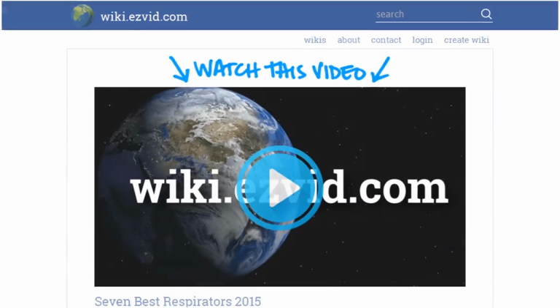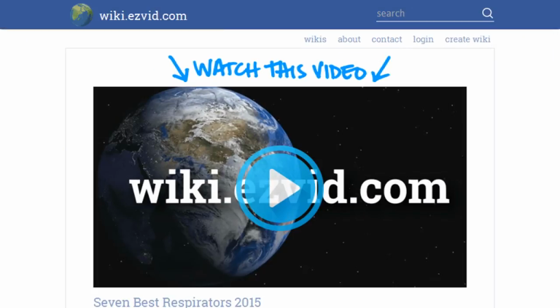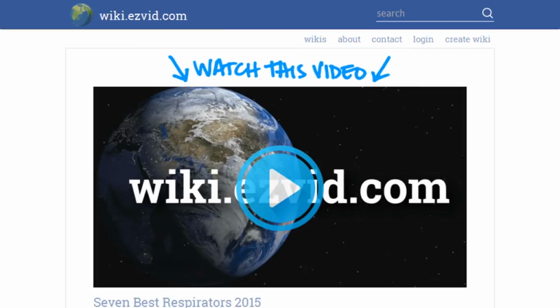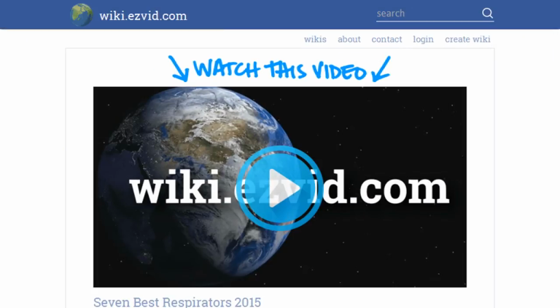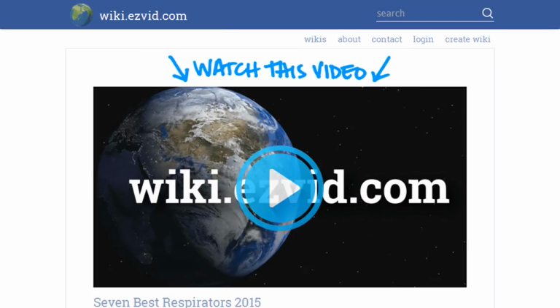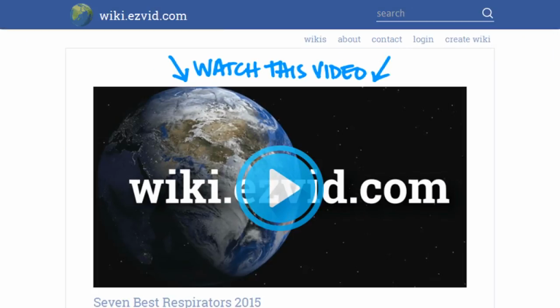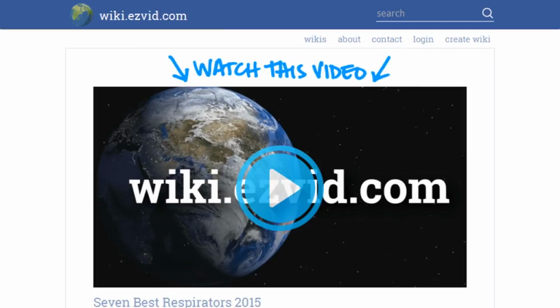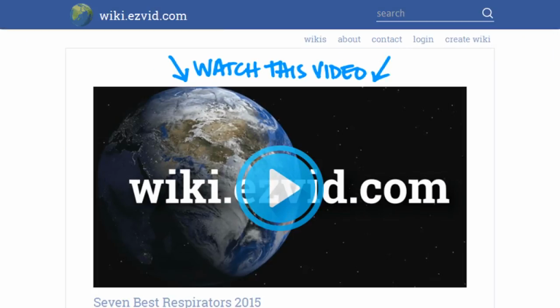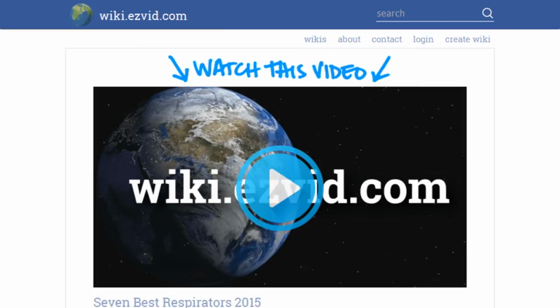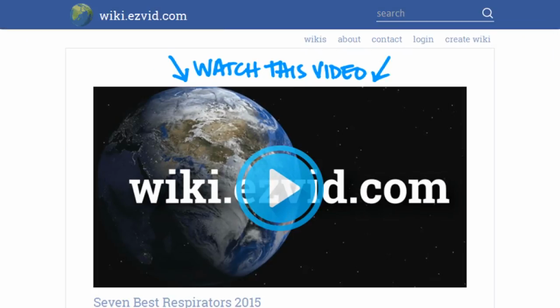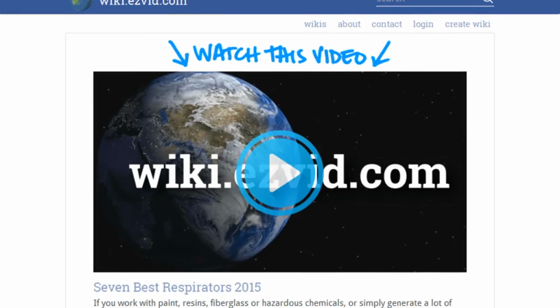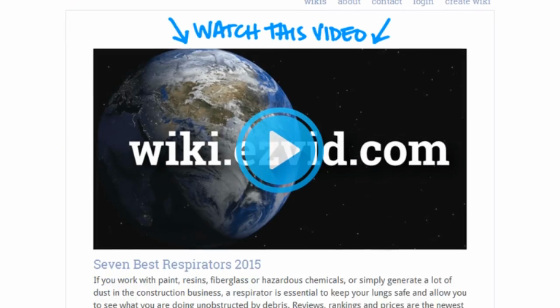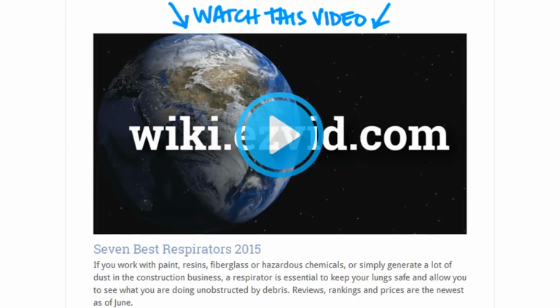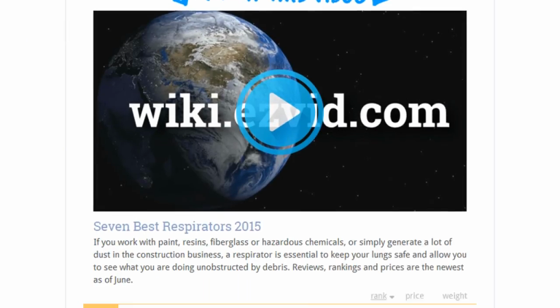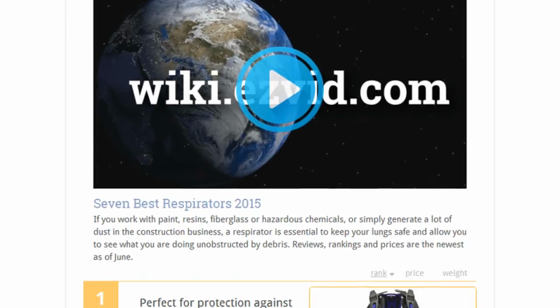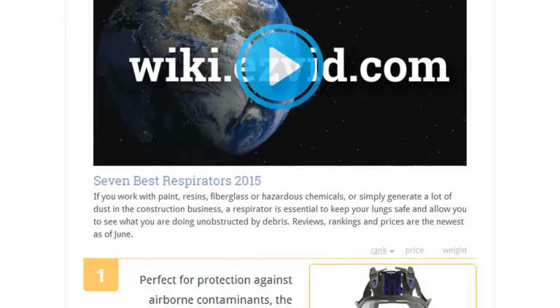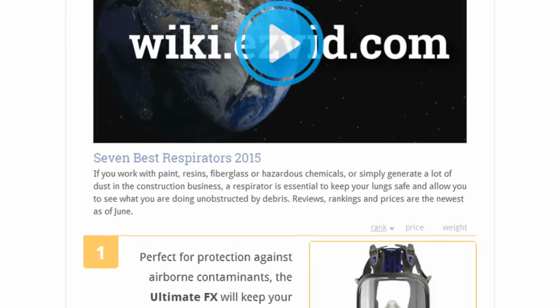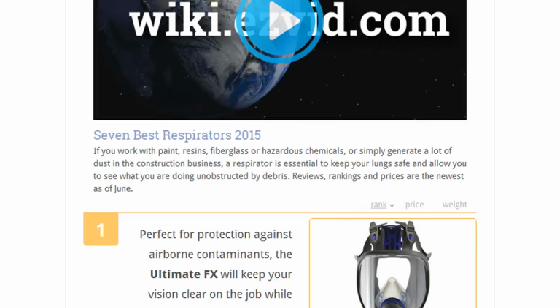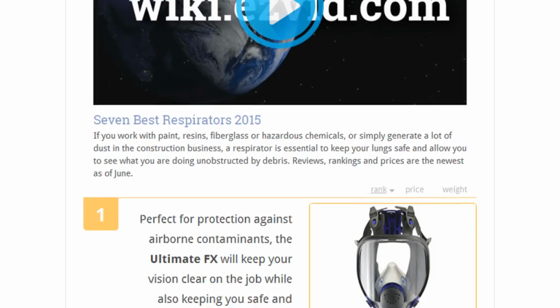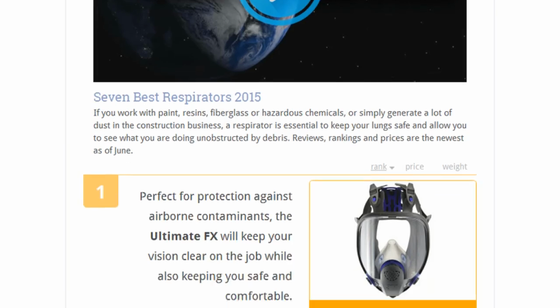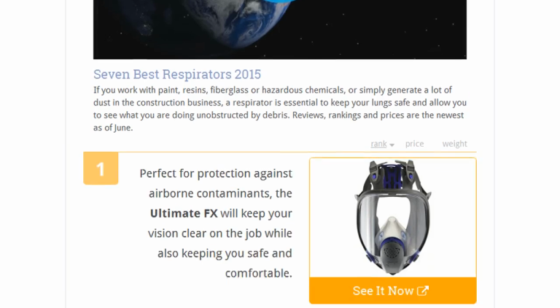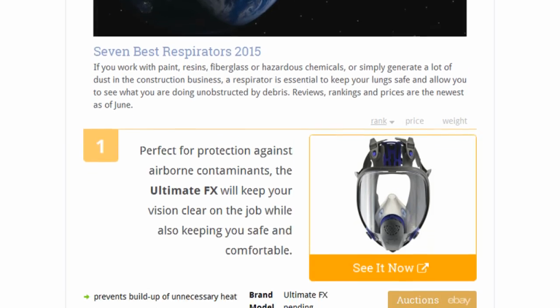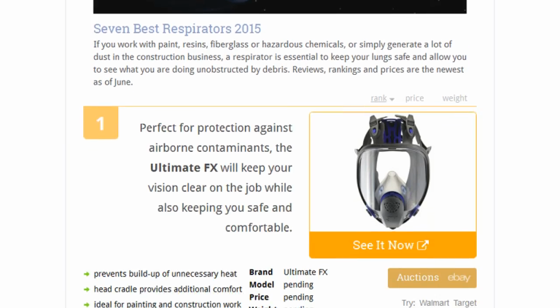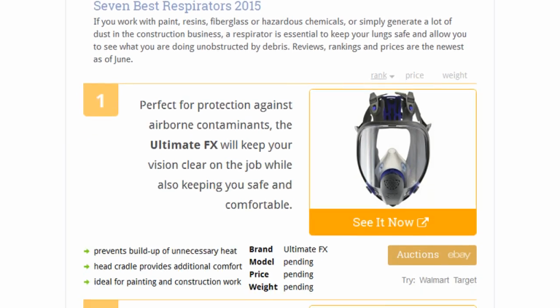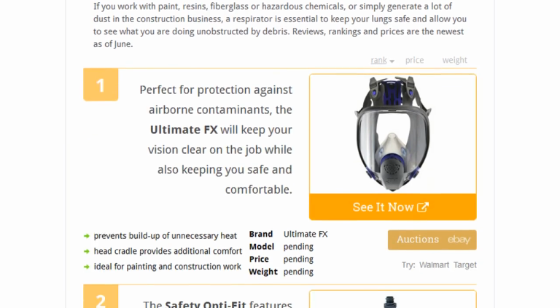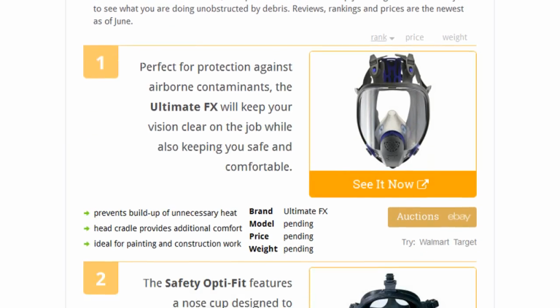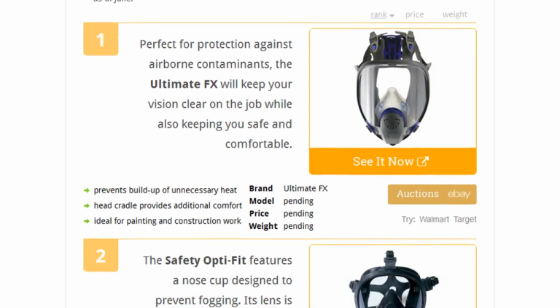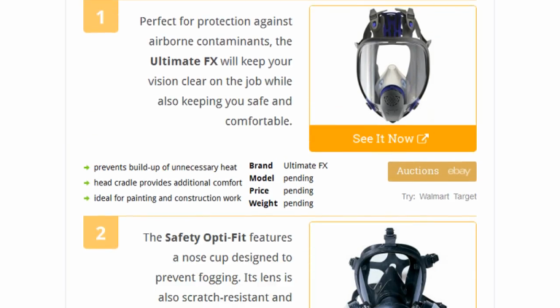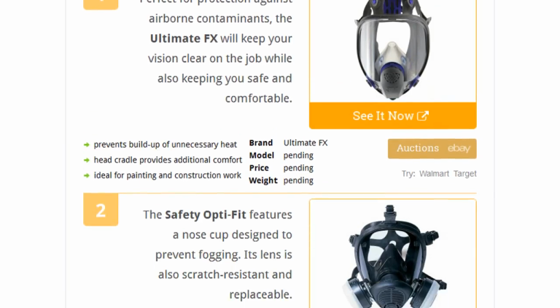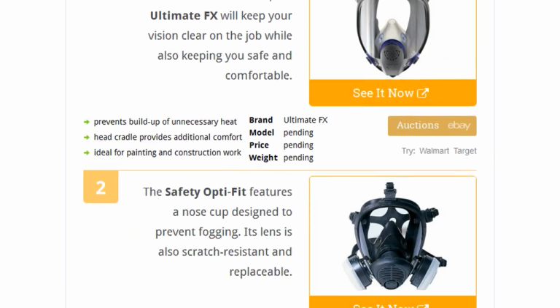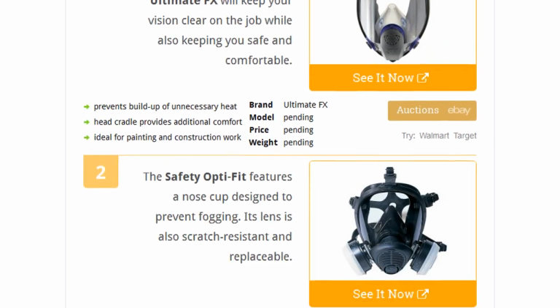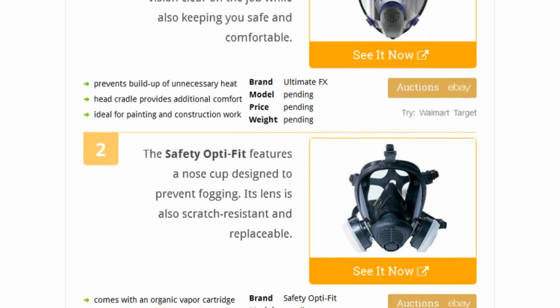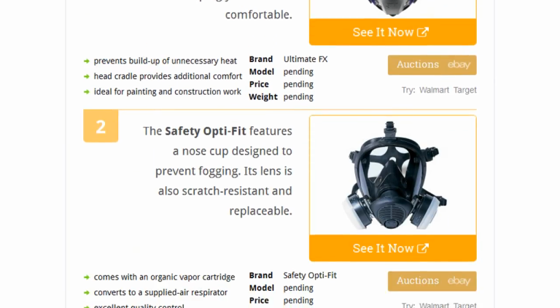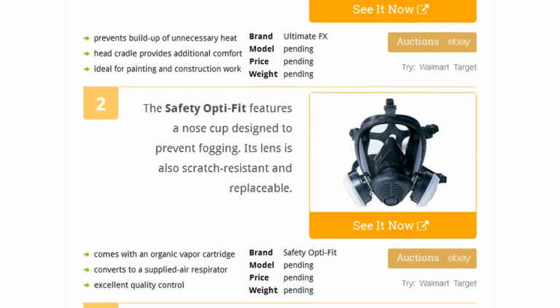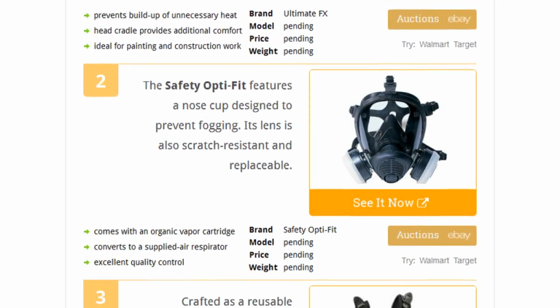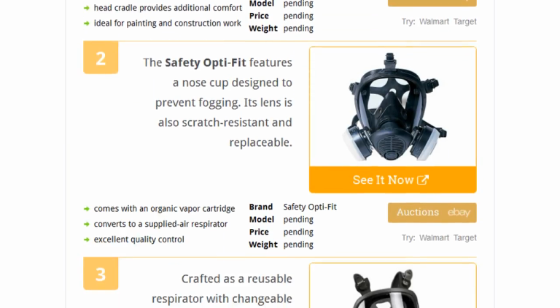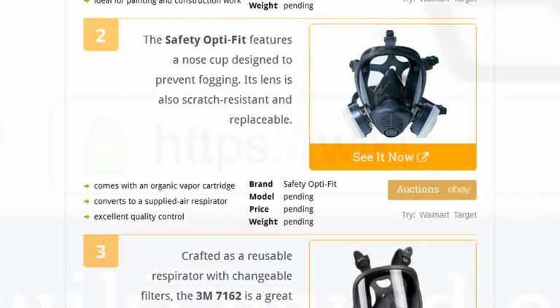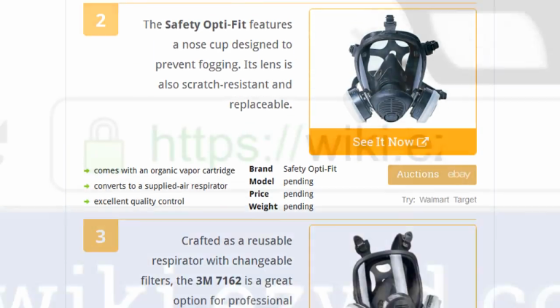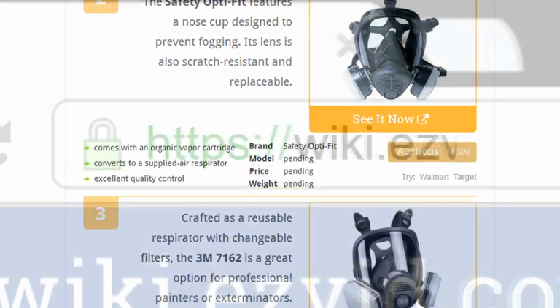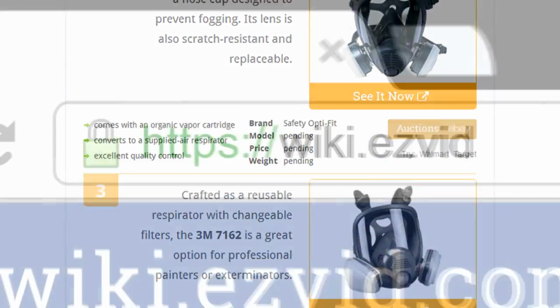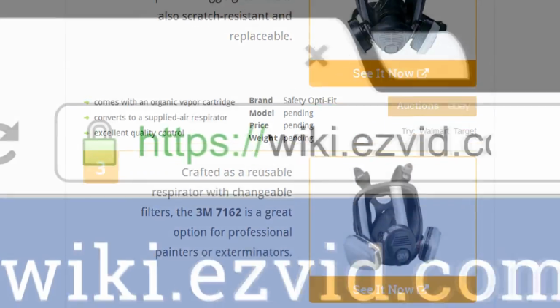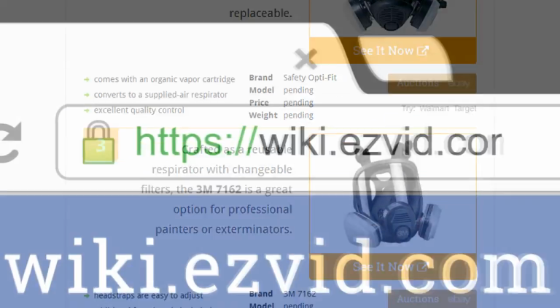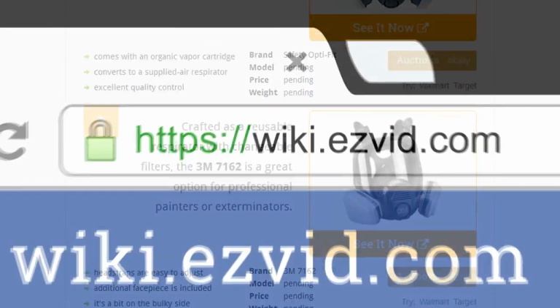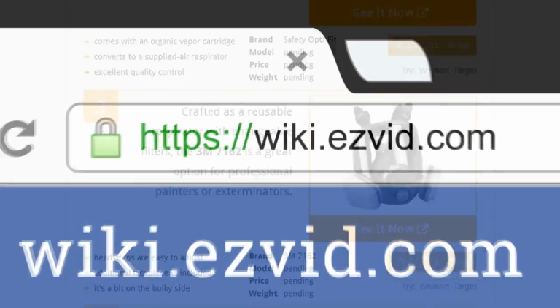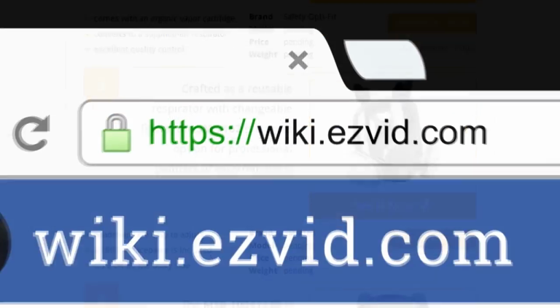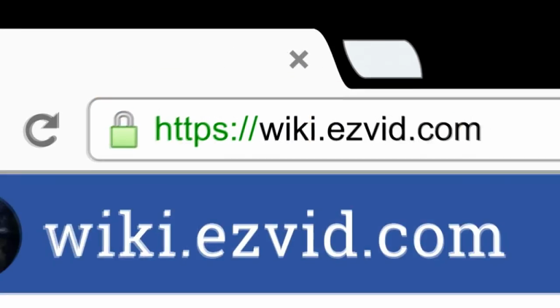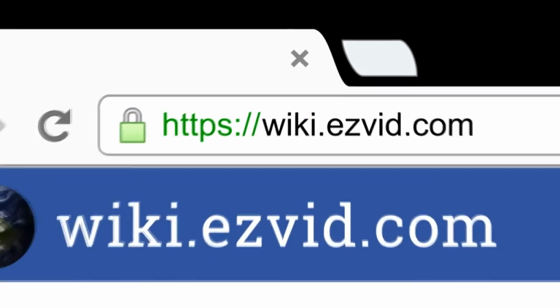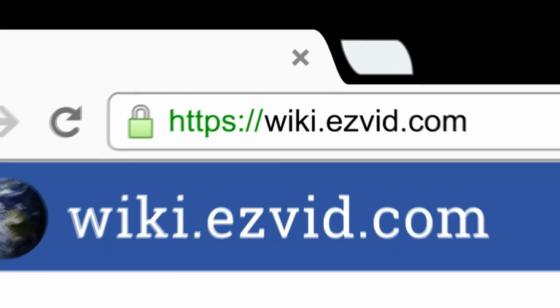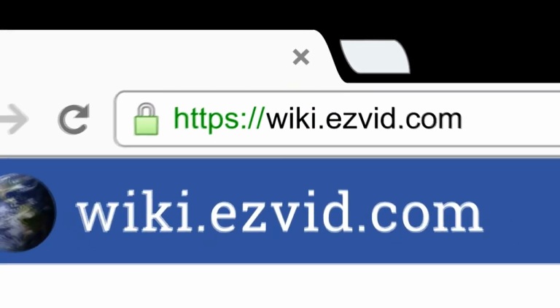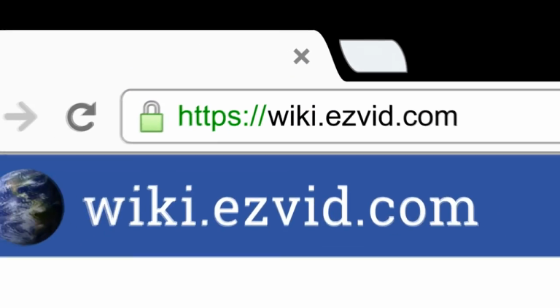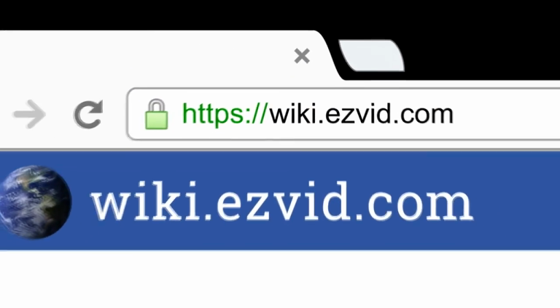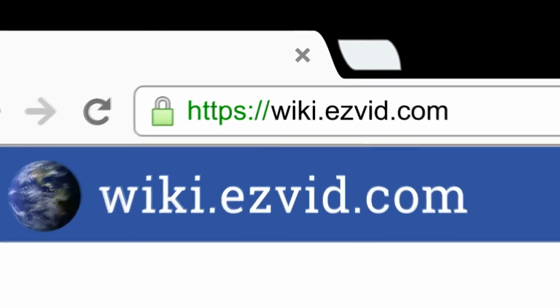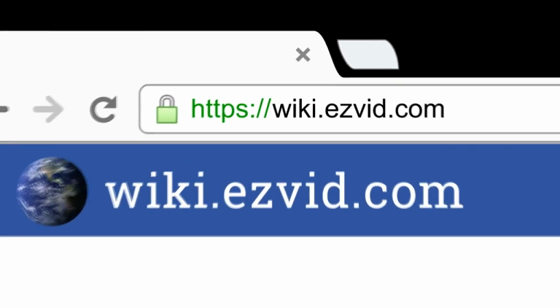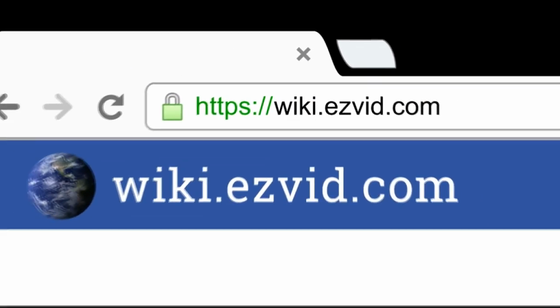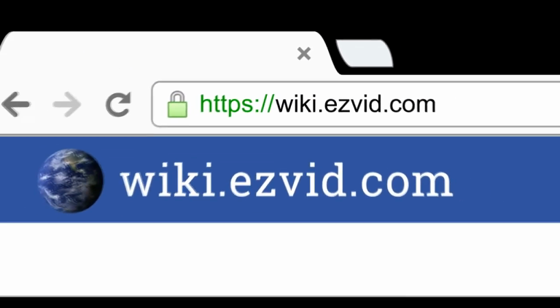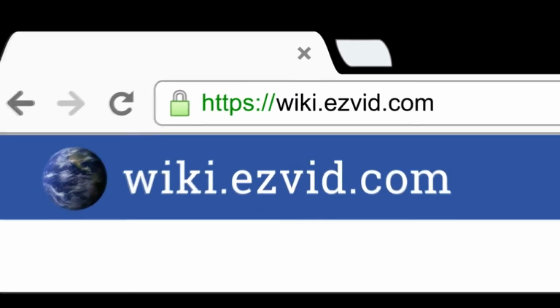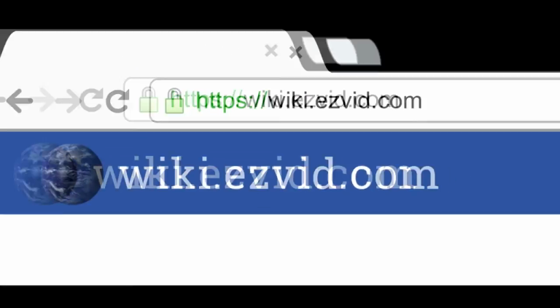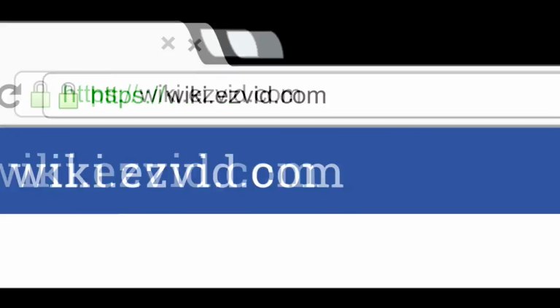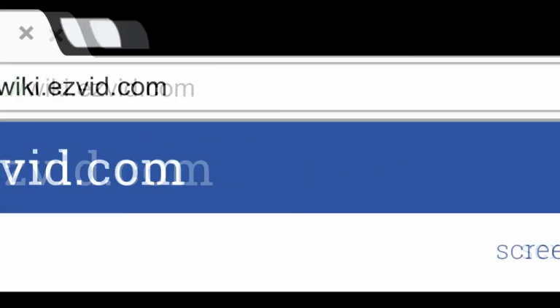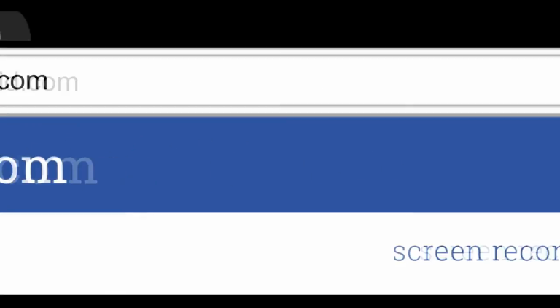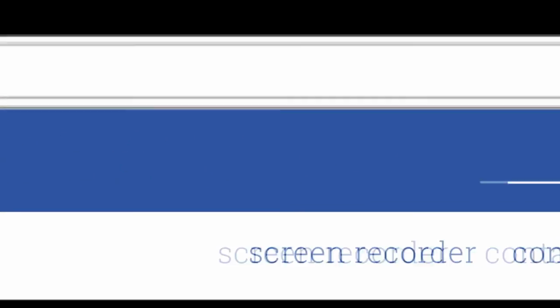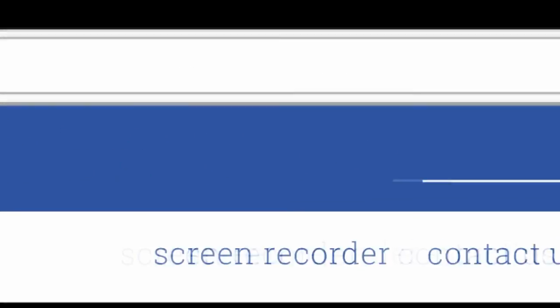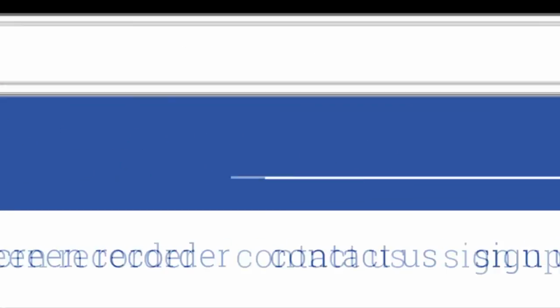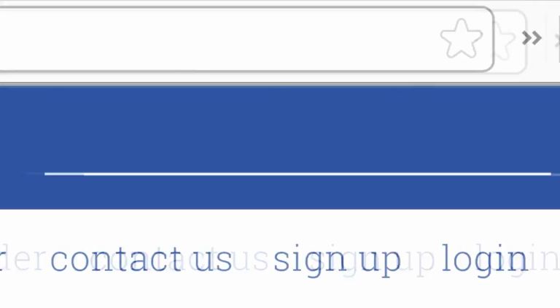To see all this stuff, go to wiki.easyvid.com and search for respirators, or click beneath this video.